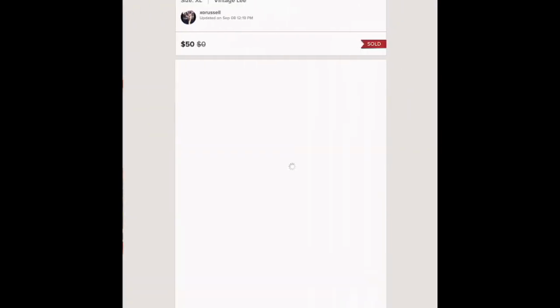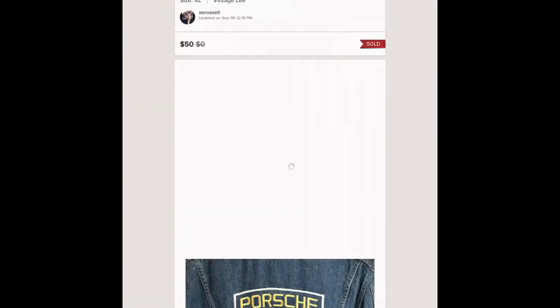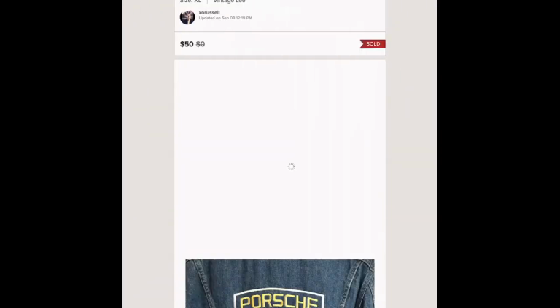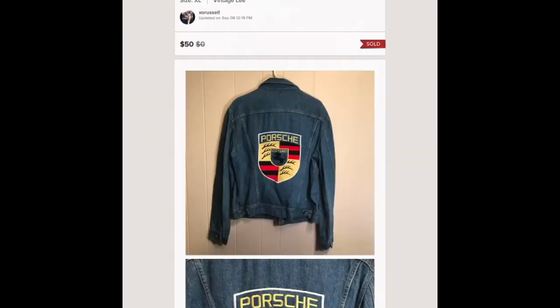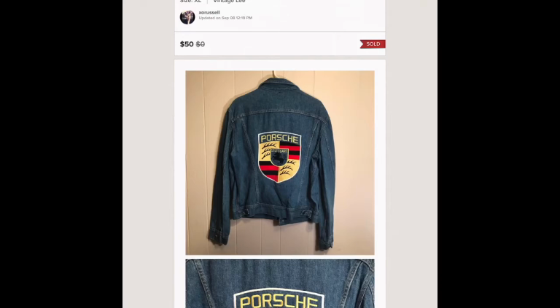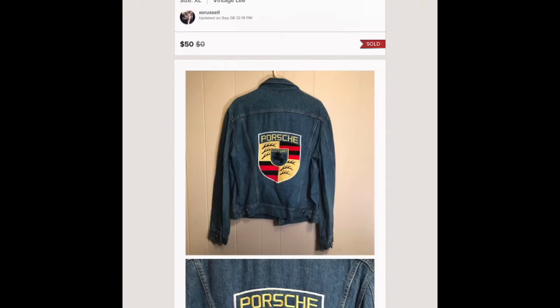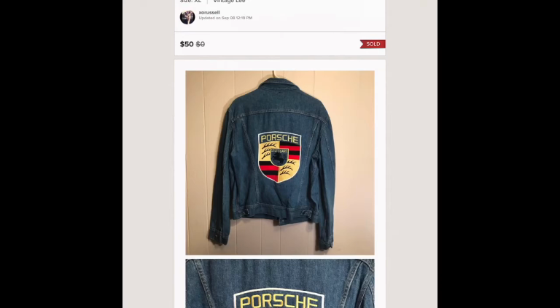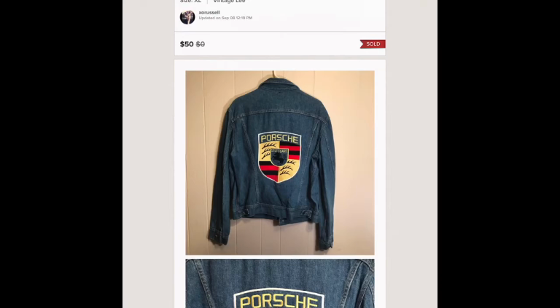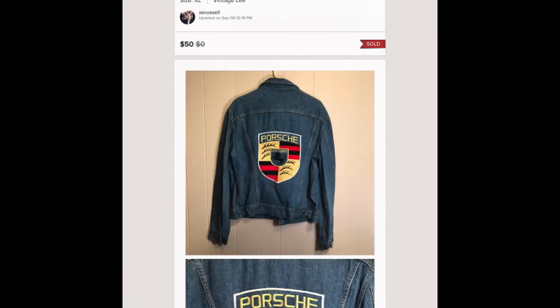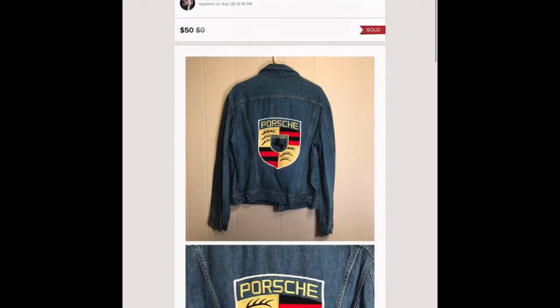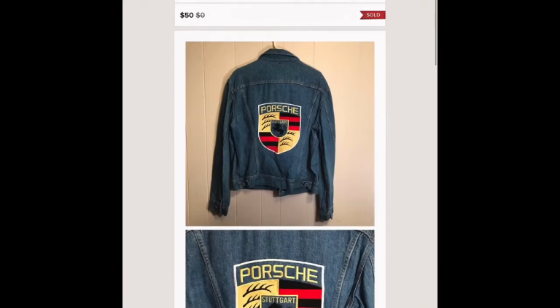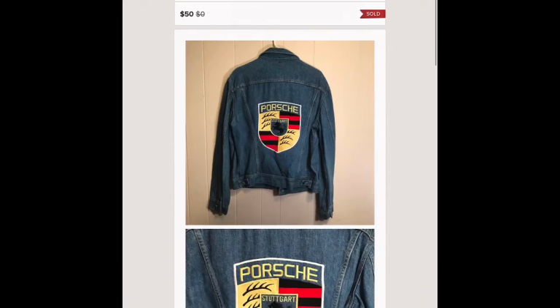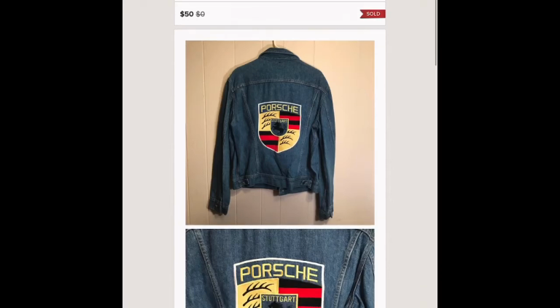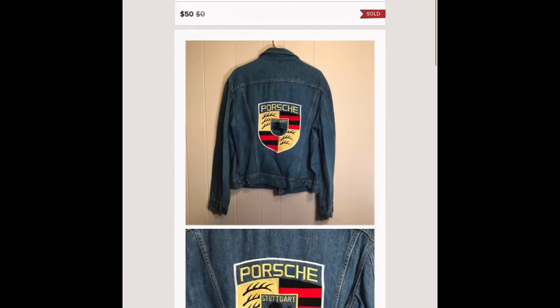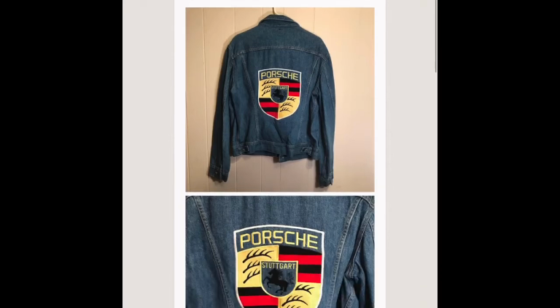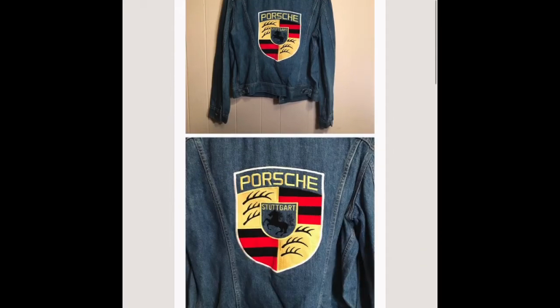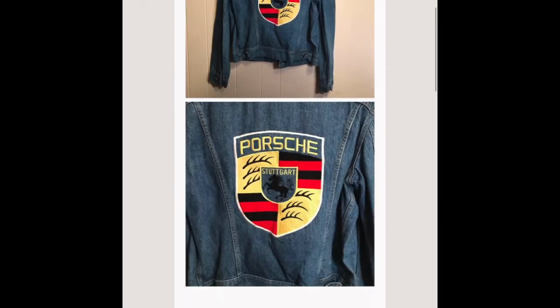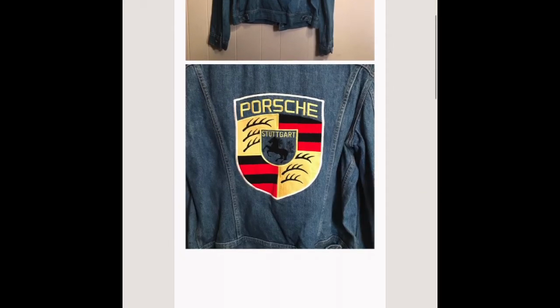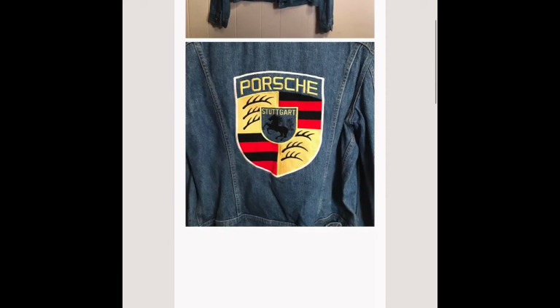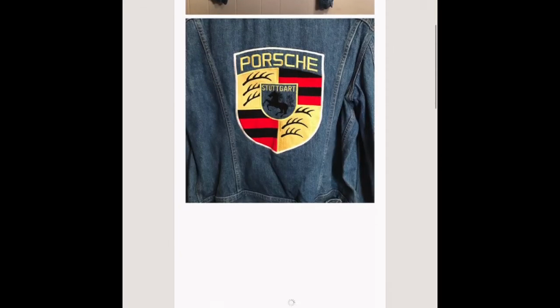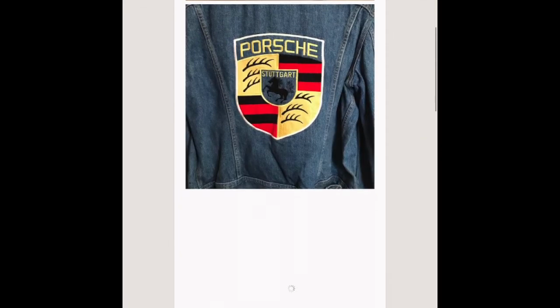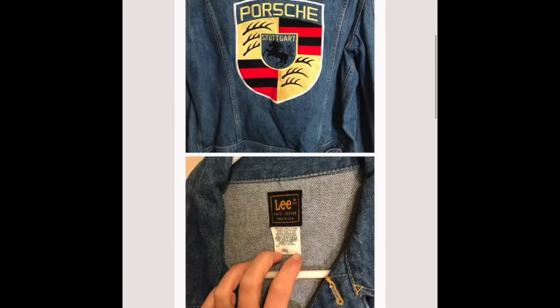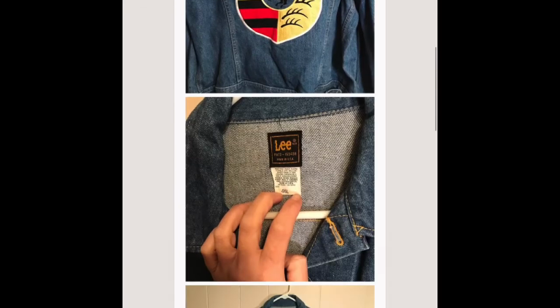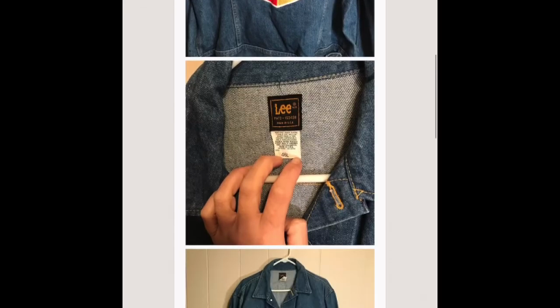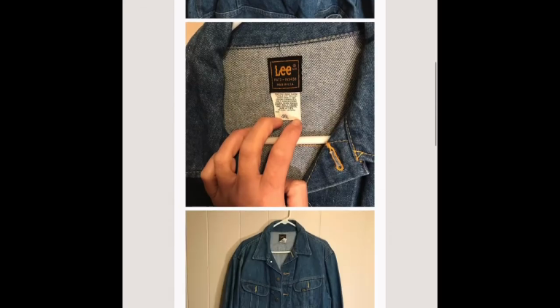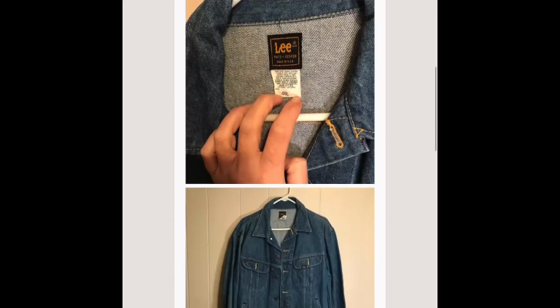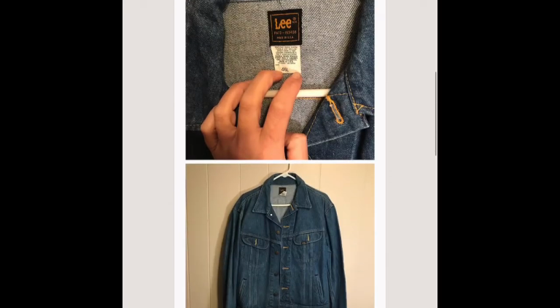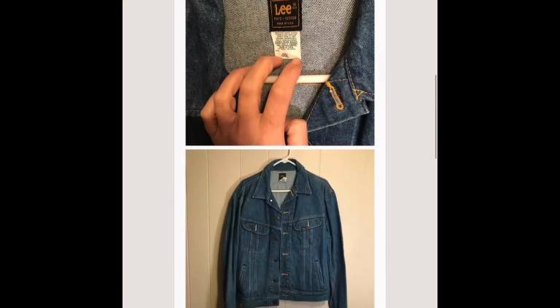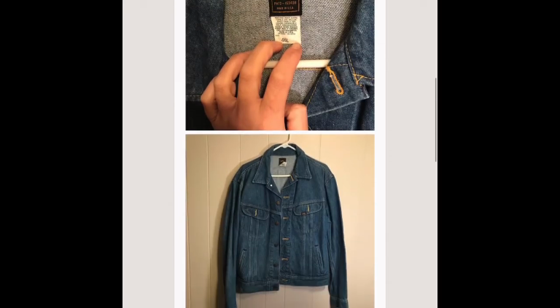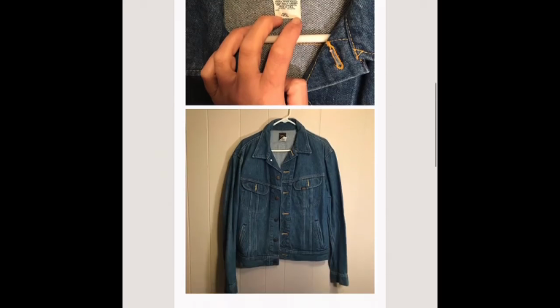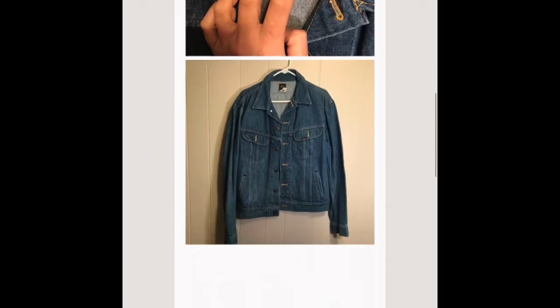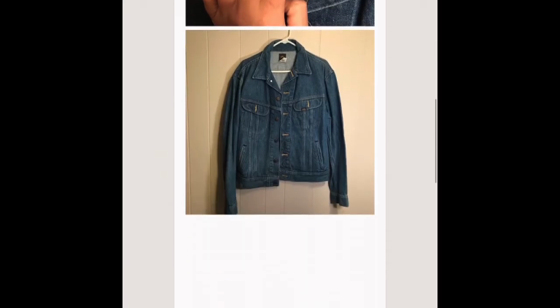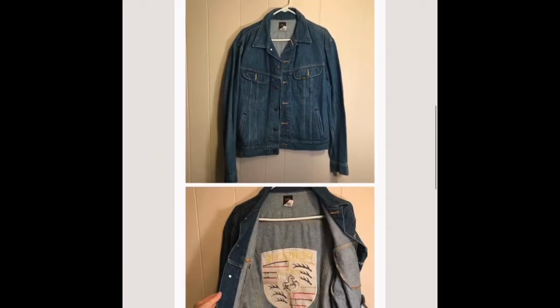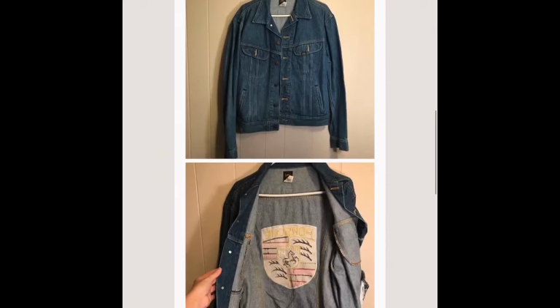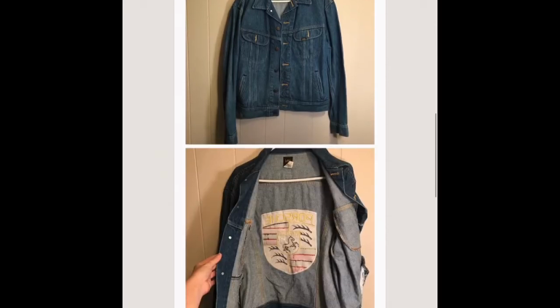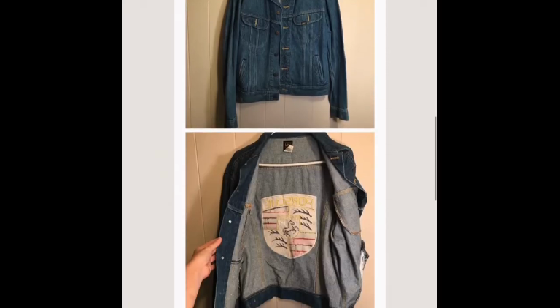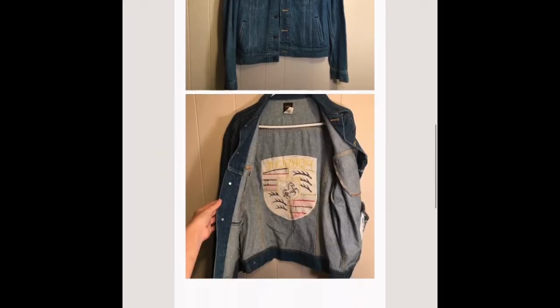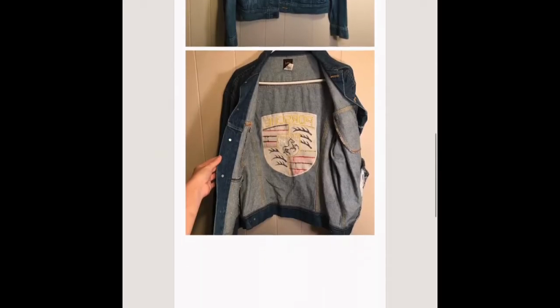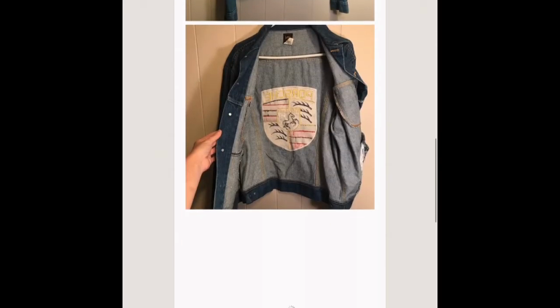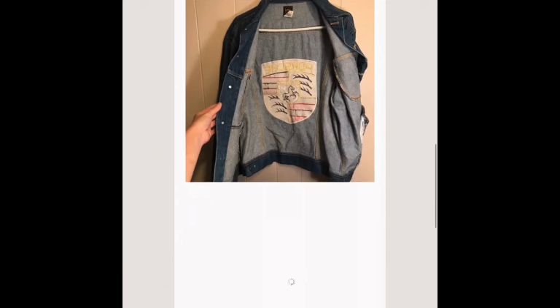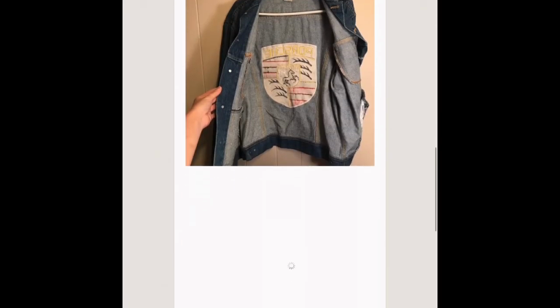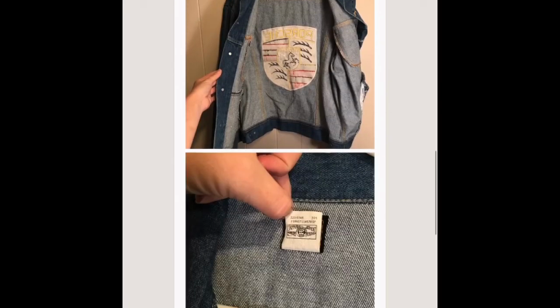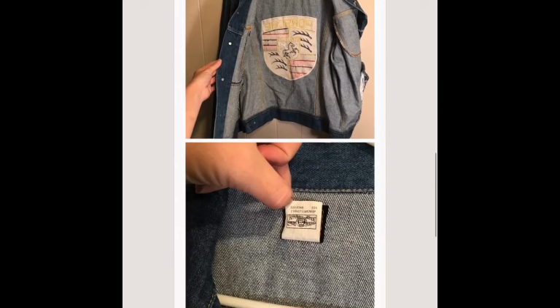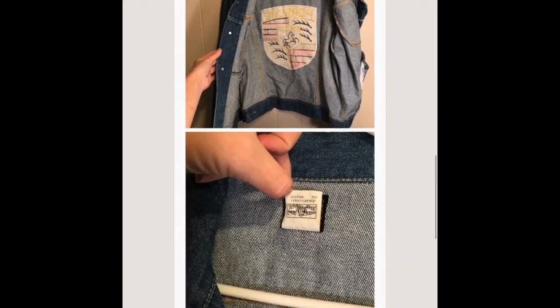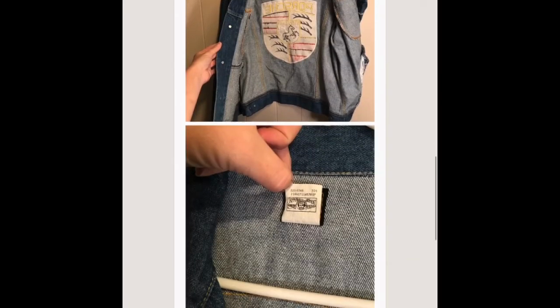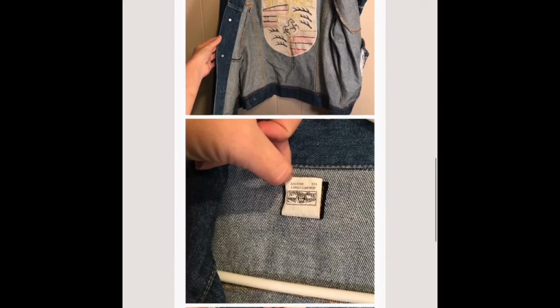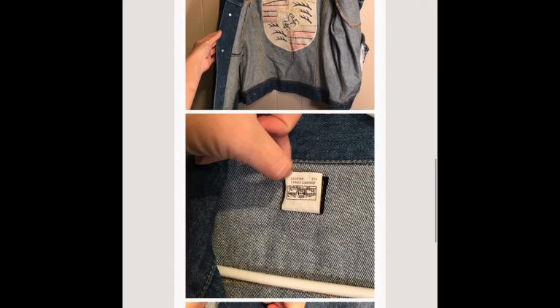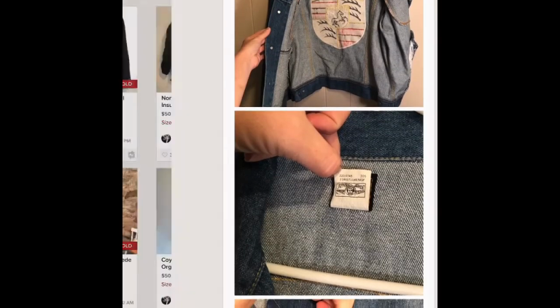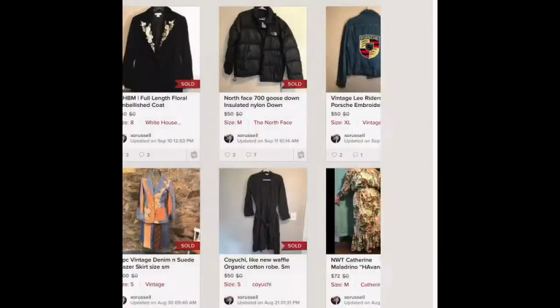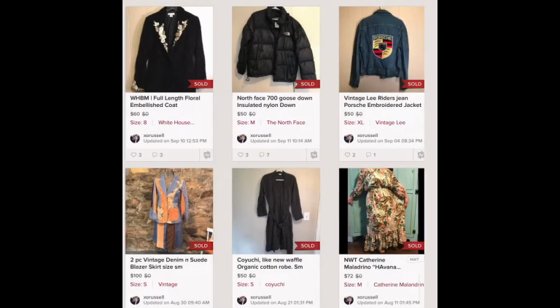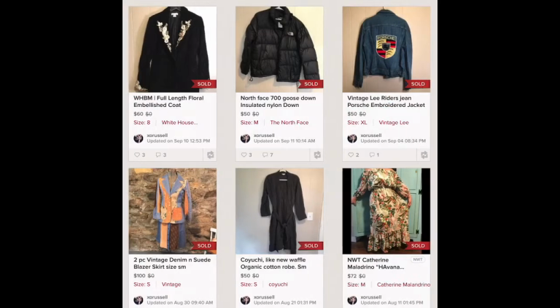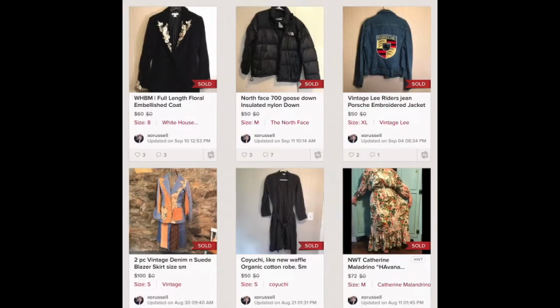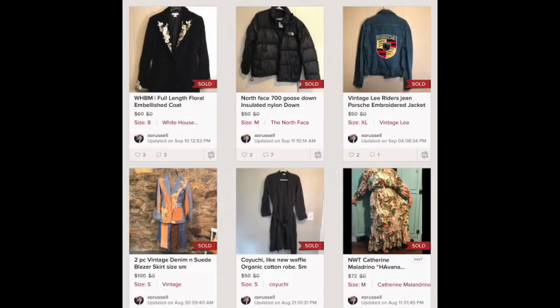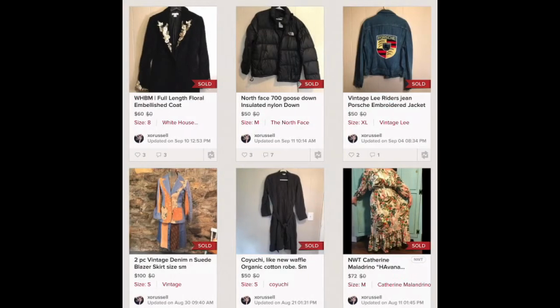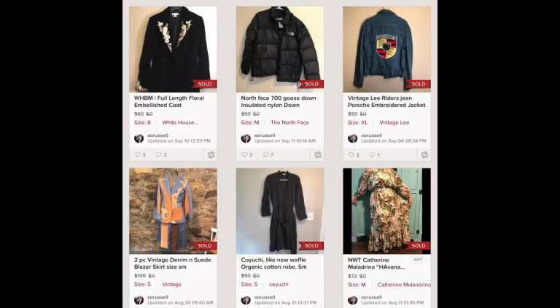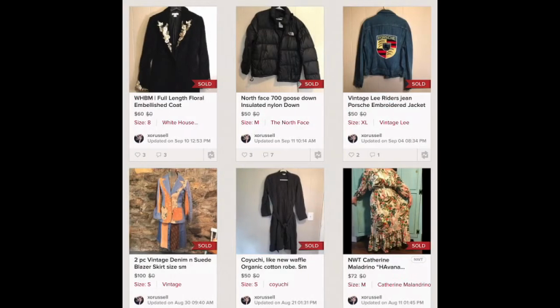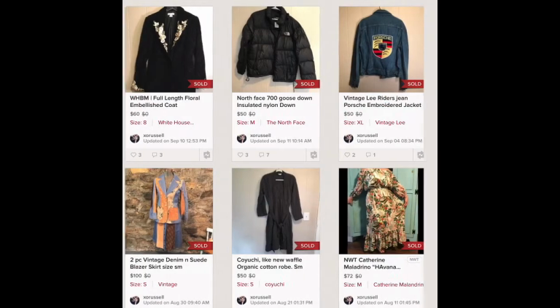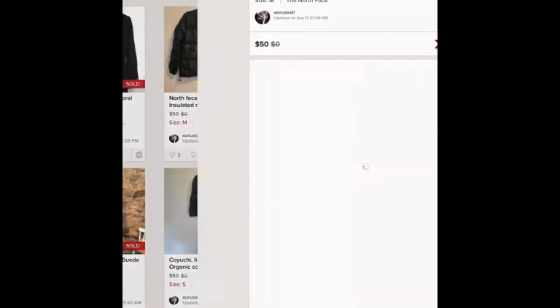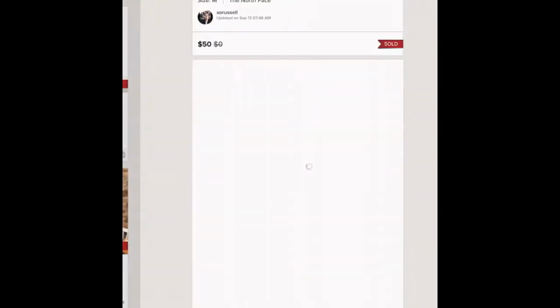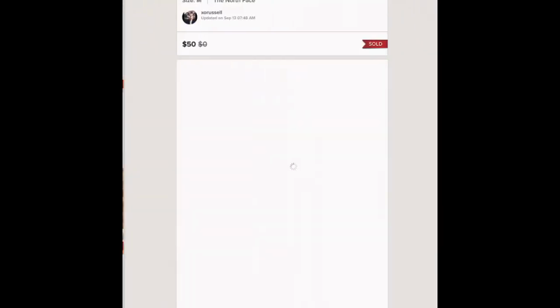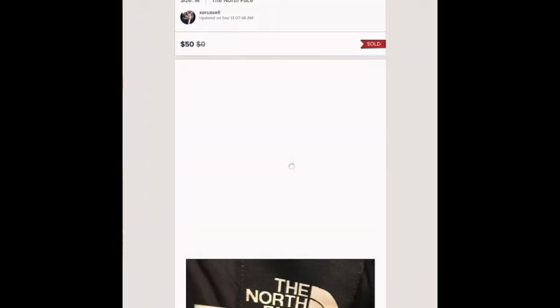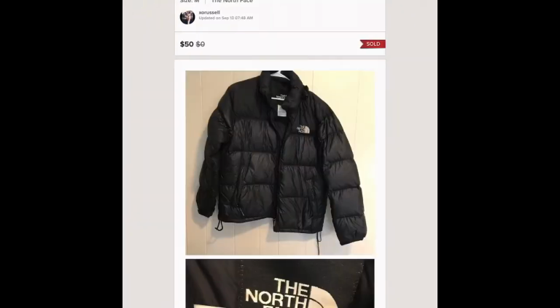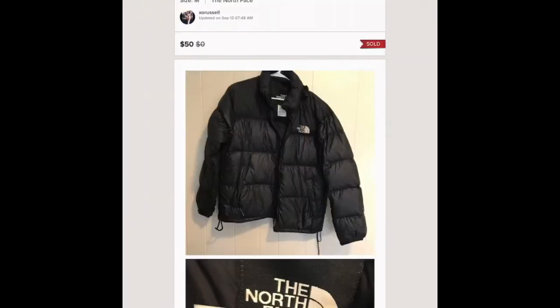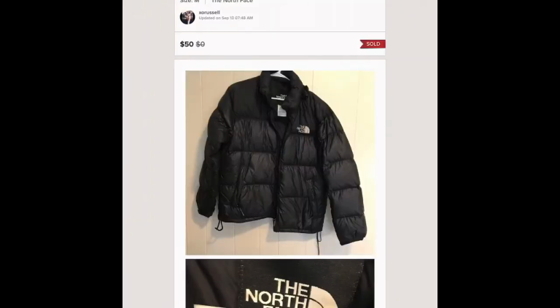This is a consignment piece — it's a Lee, actually, union made portion embroidered, and it sold for 50 dollars.